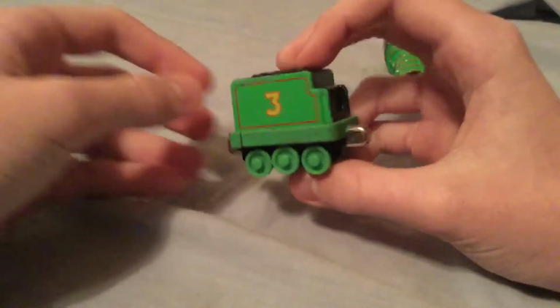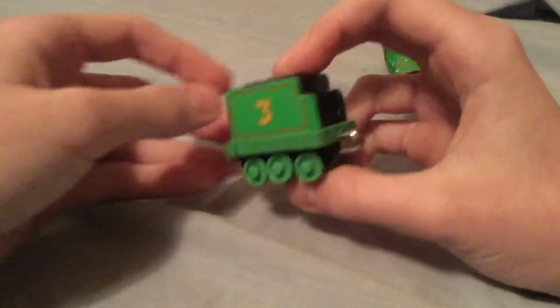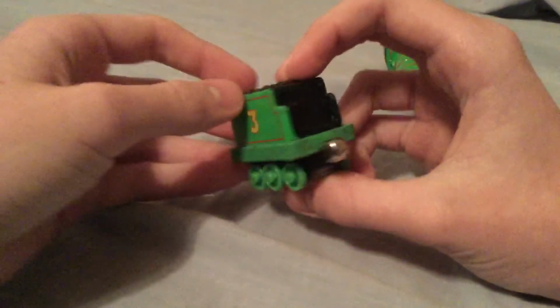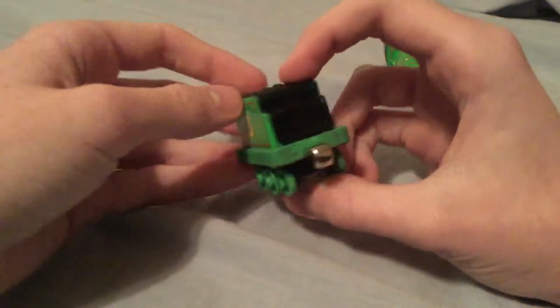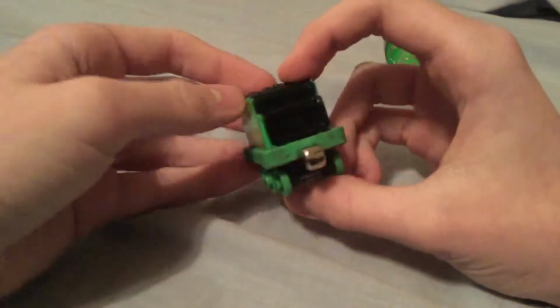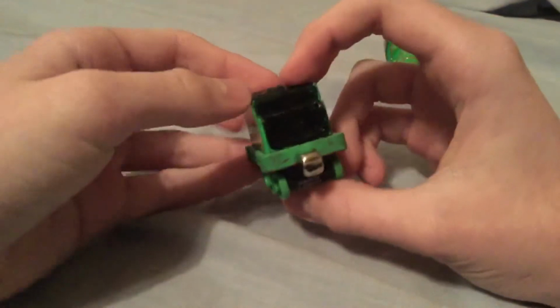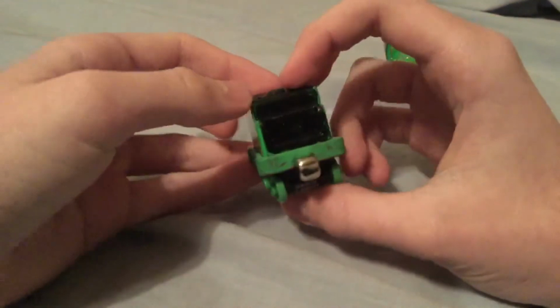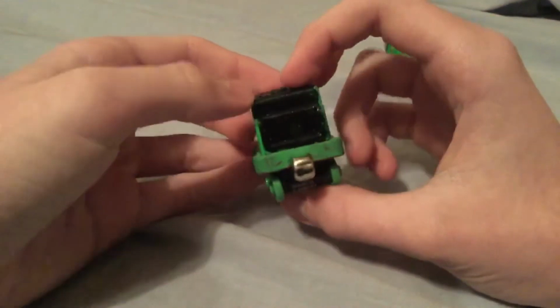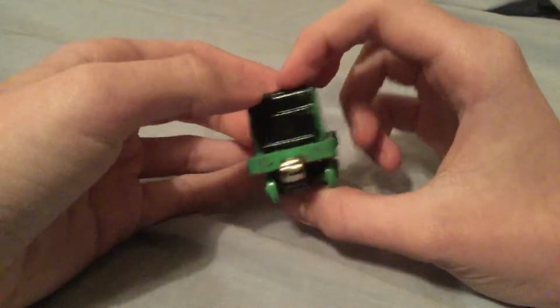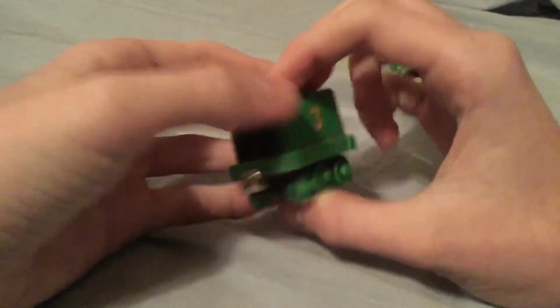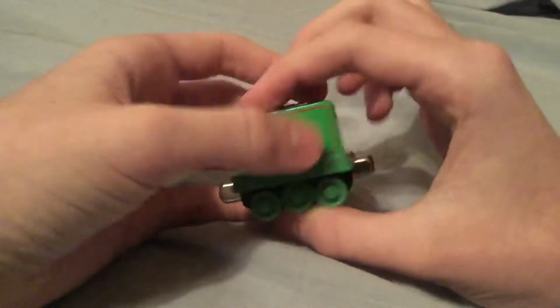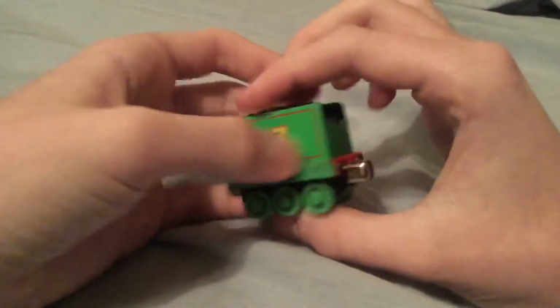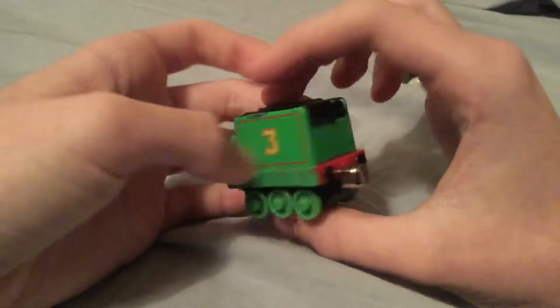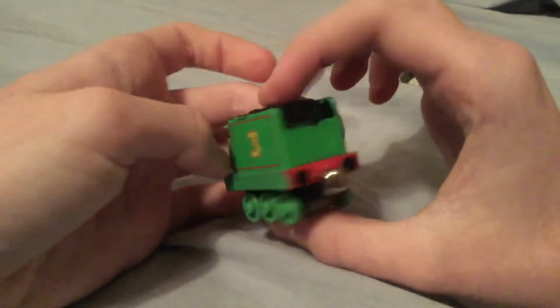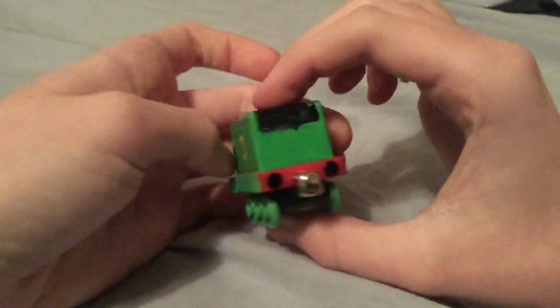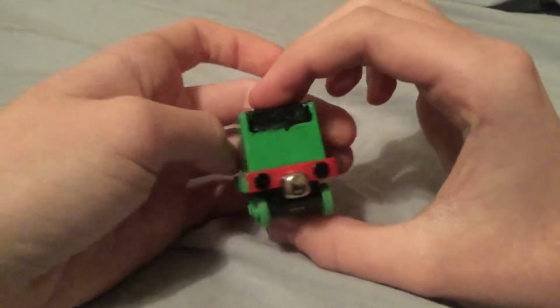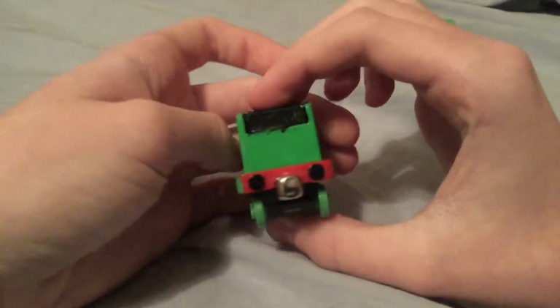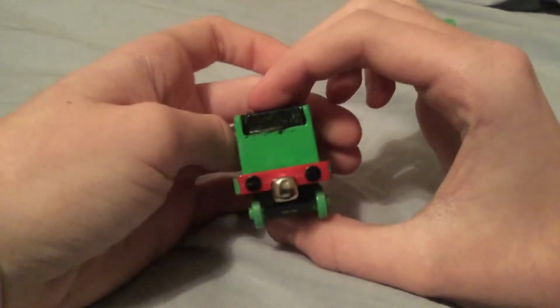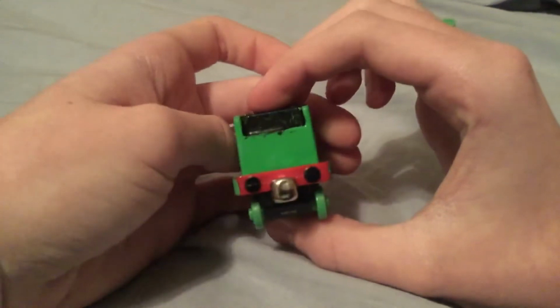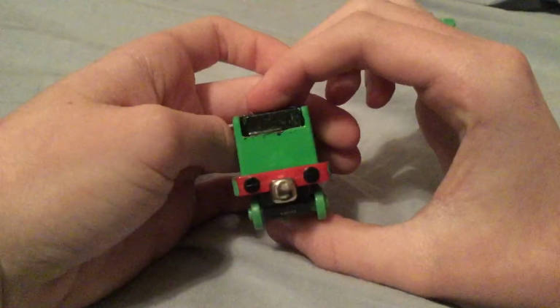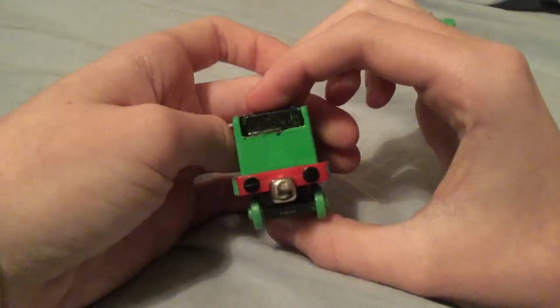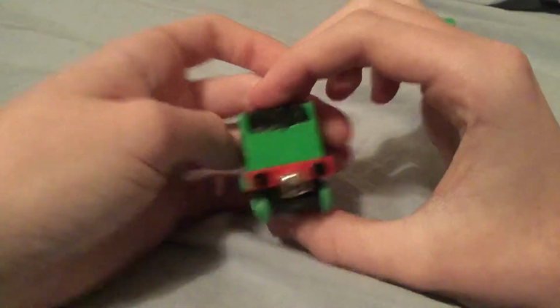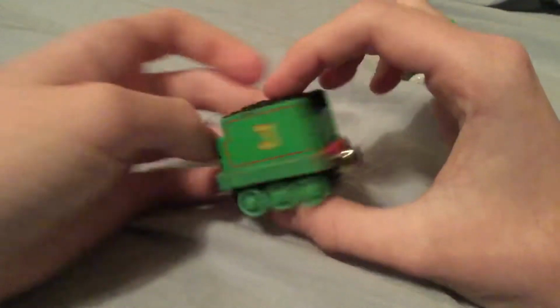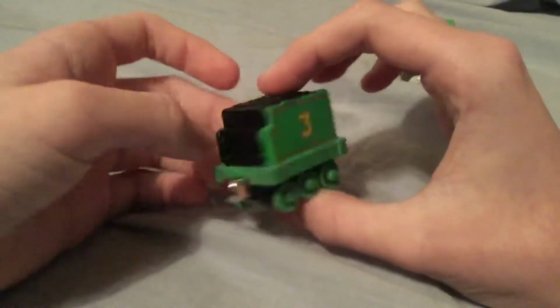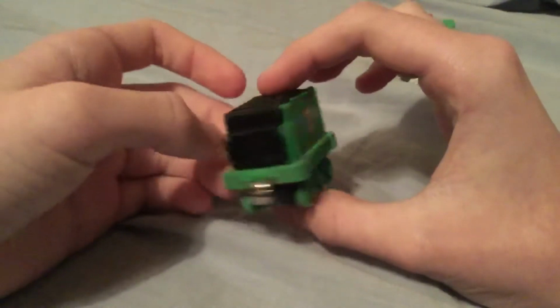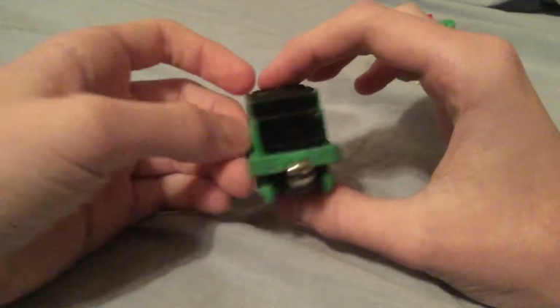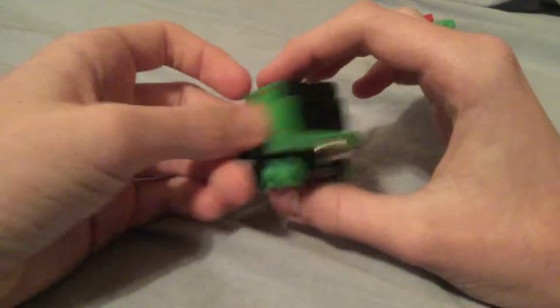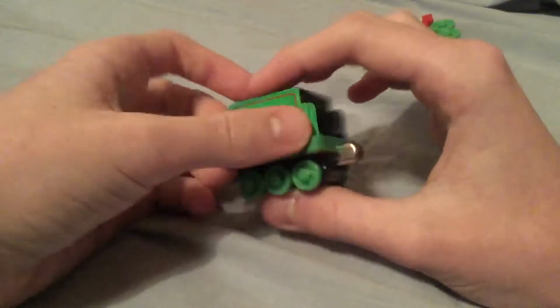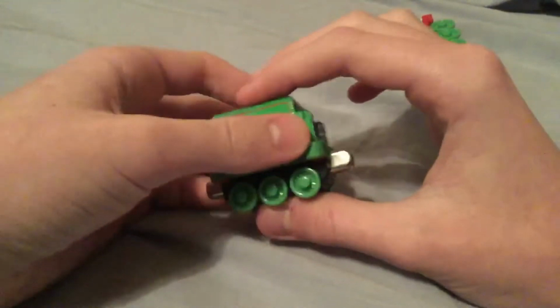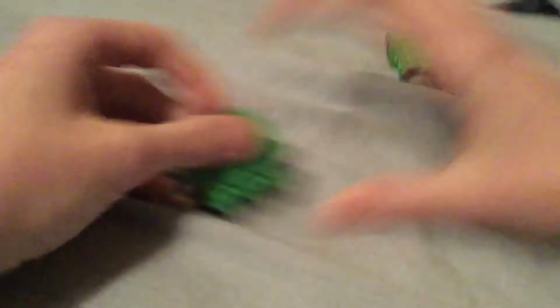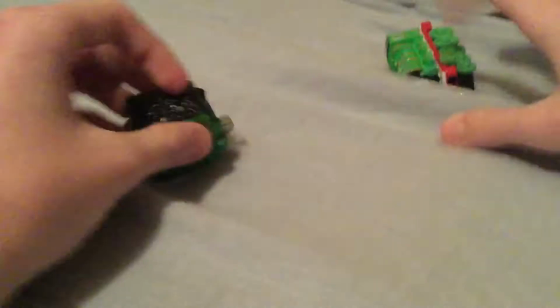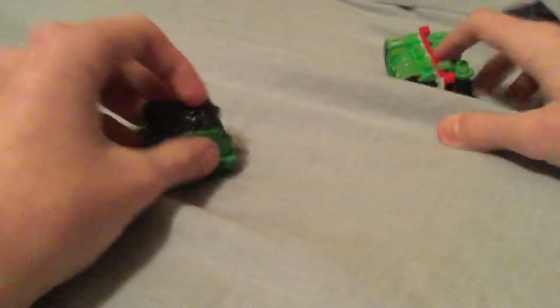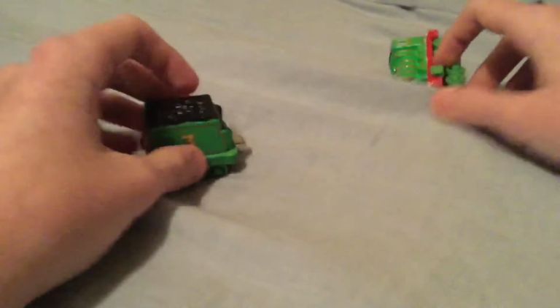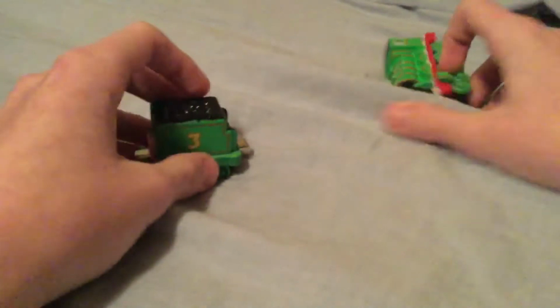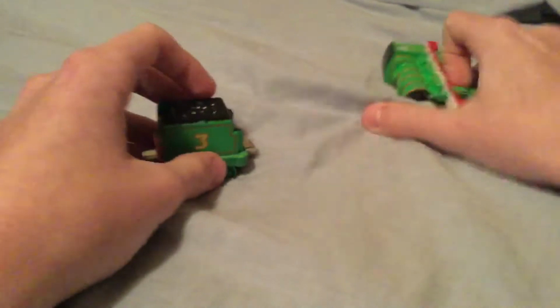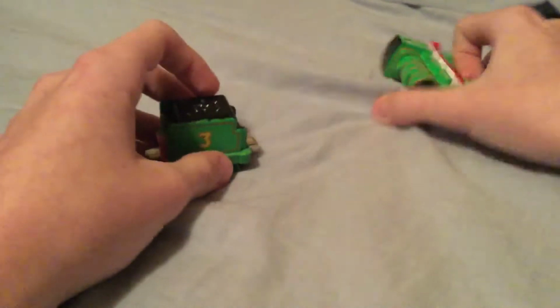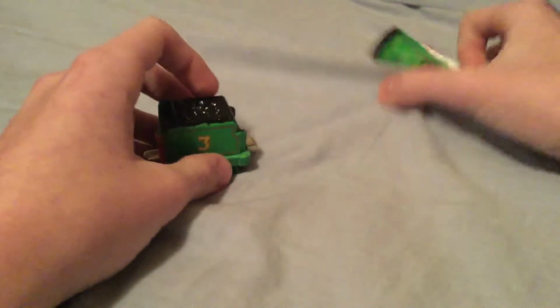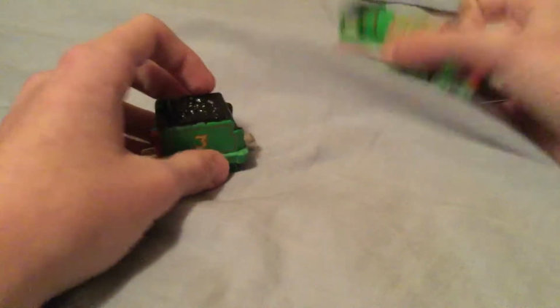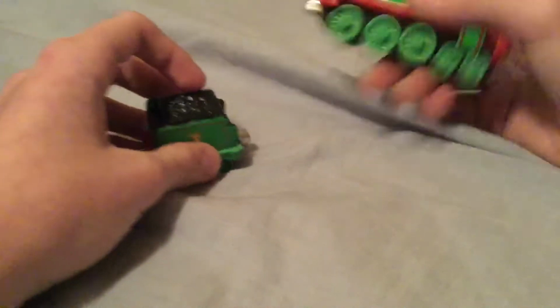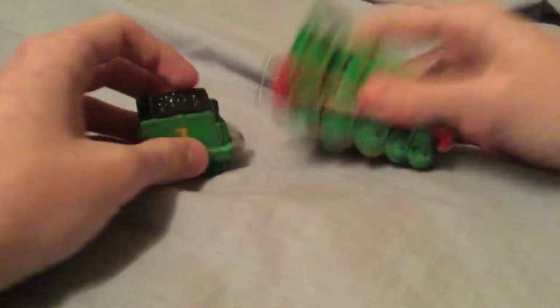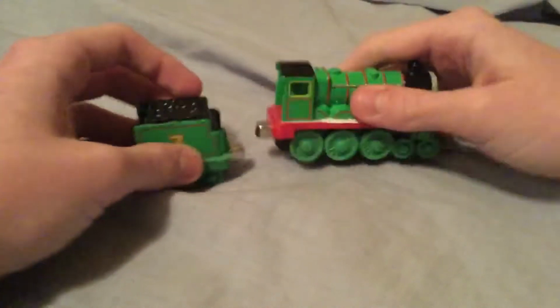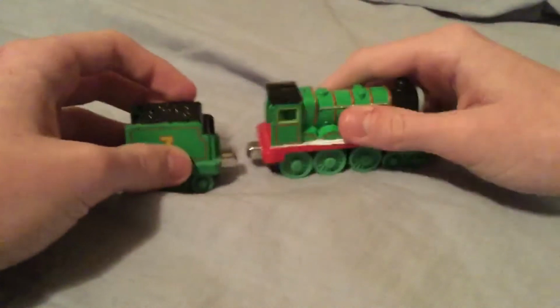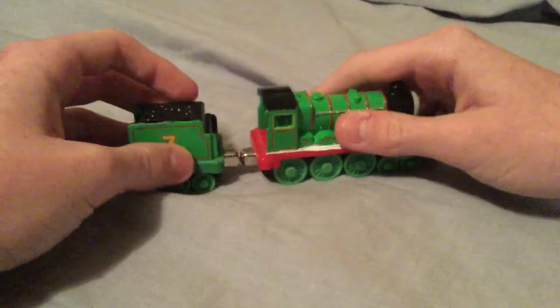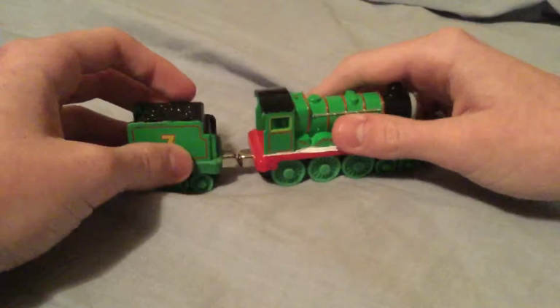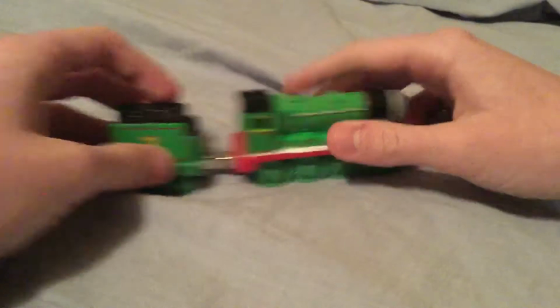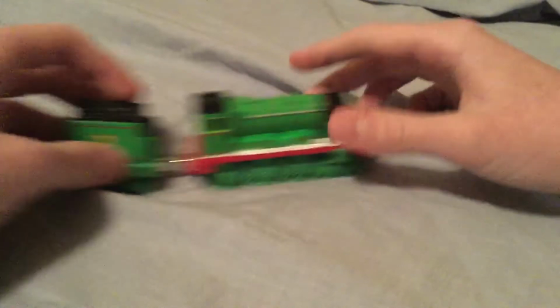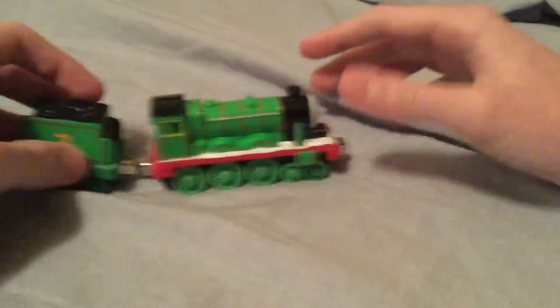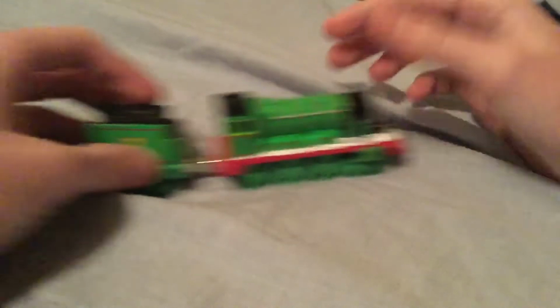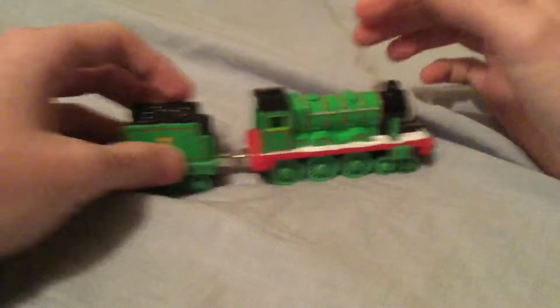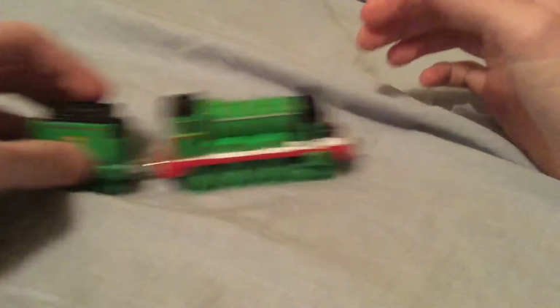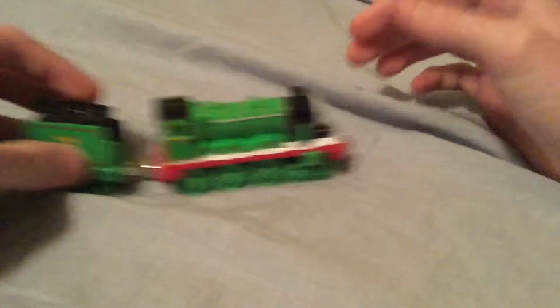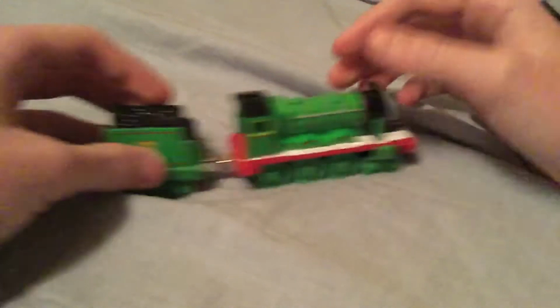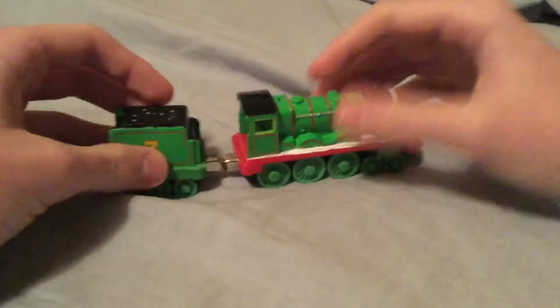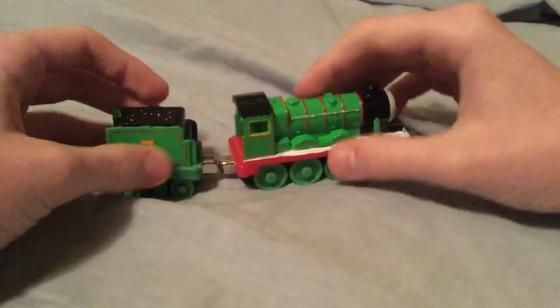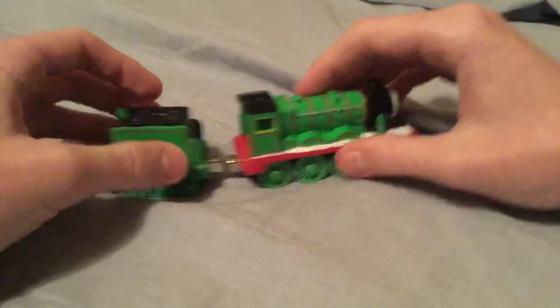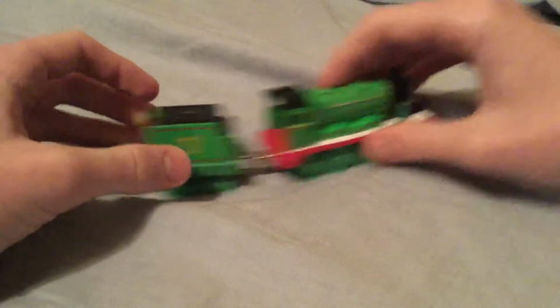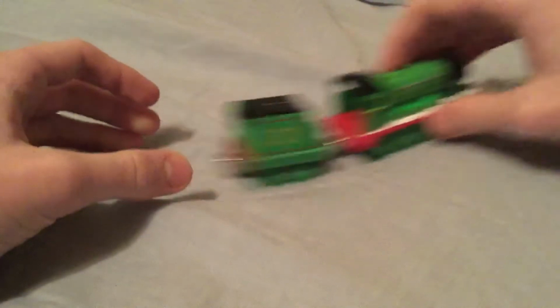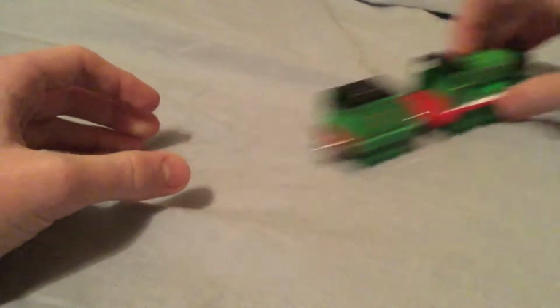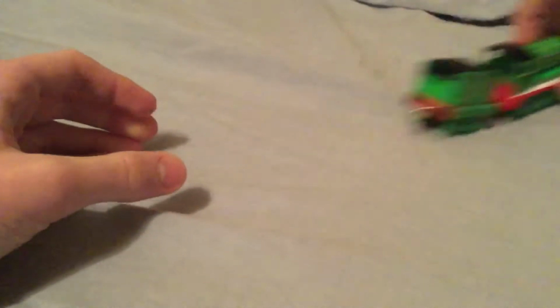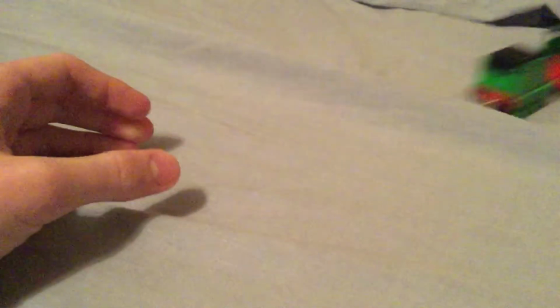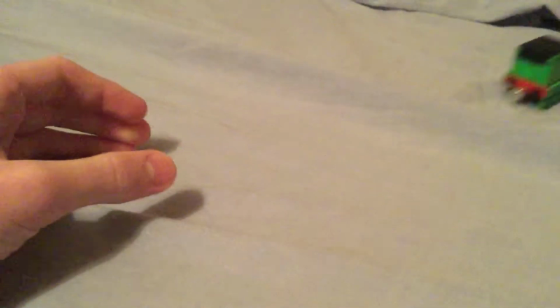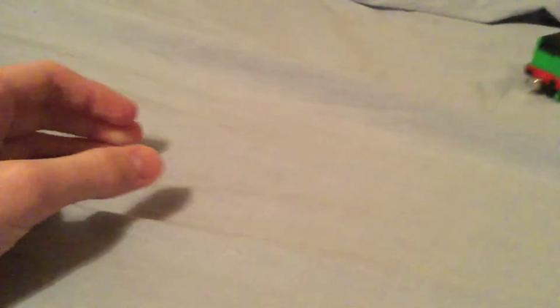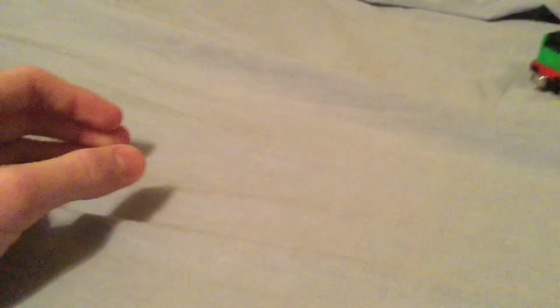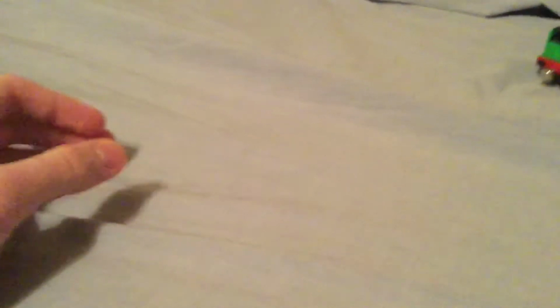I did some customization. I'm really proud of this model. The wheels are a bit squishy, but who cares?